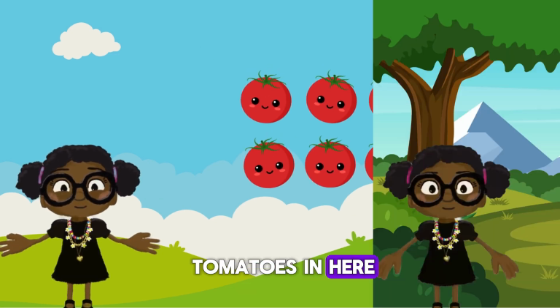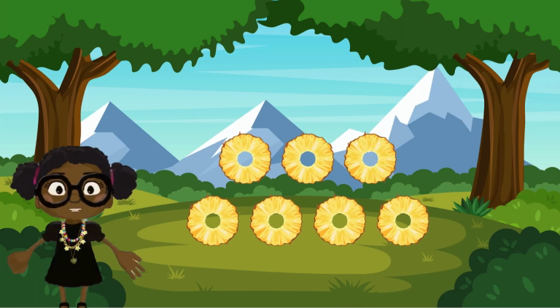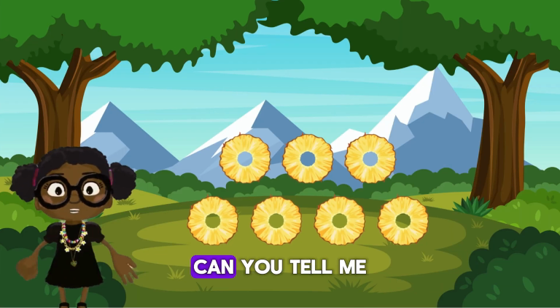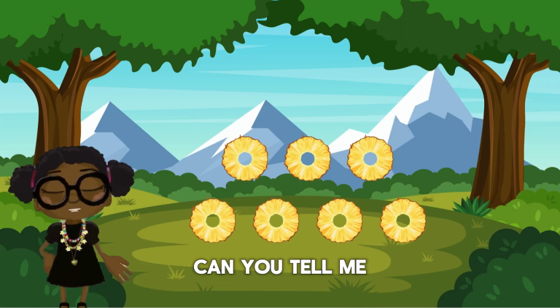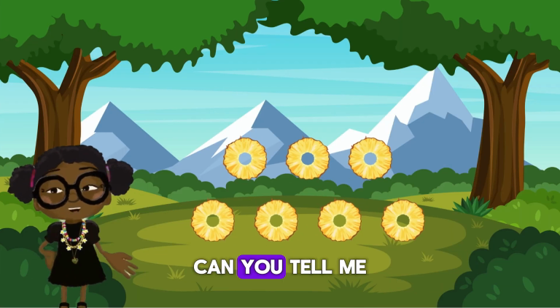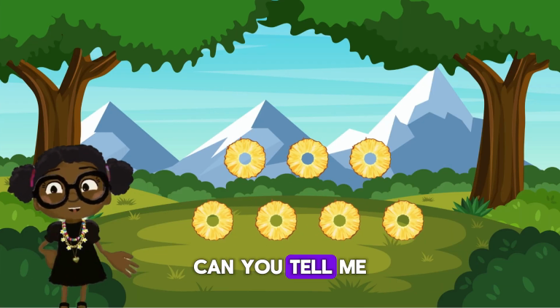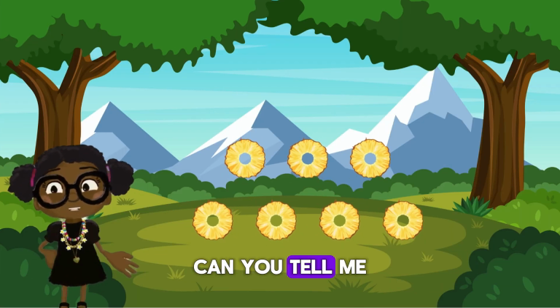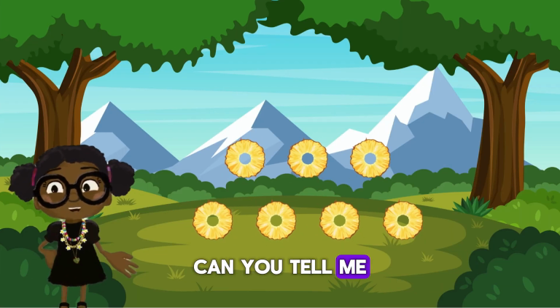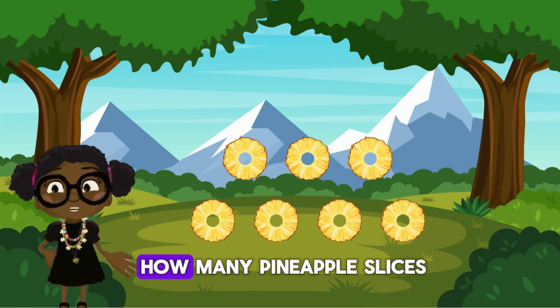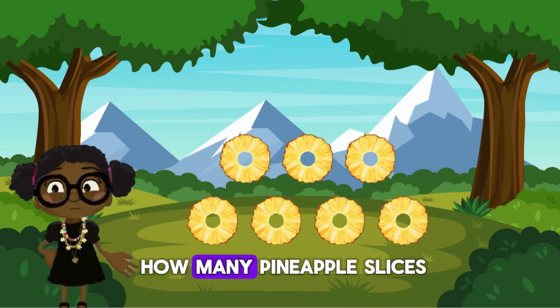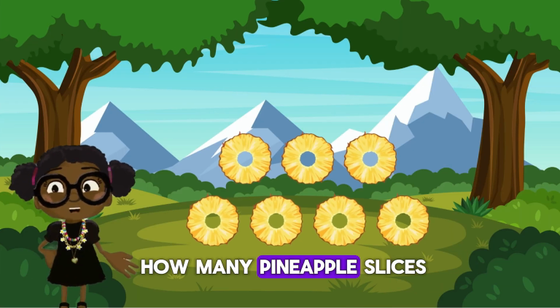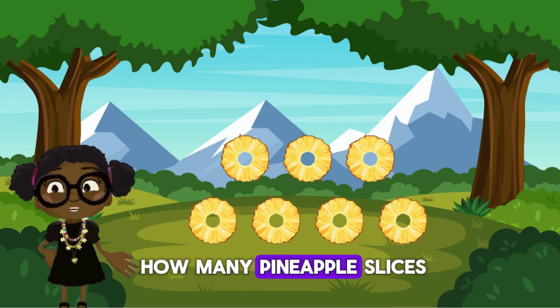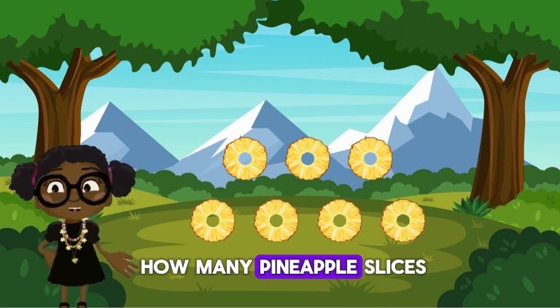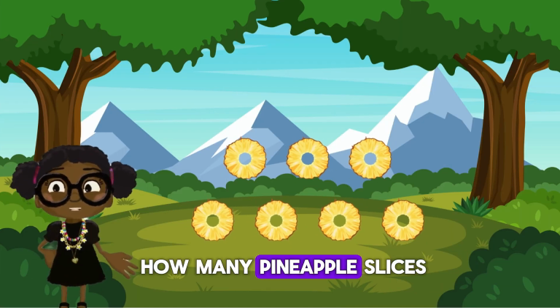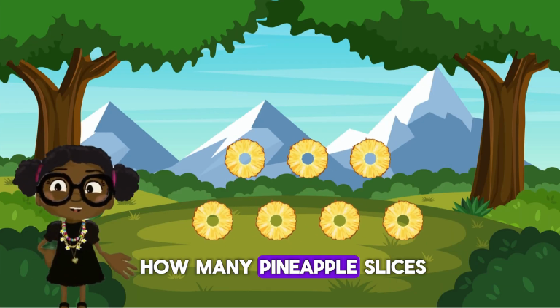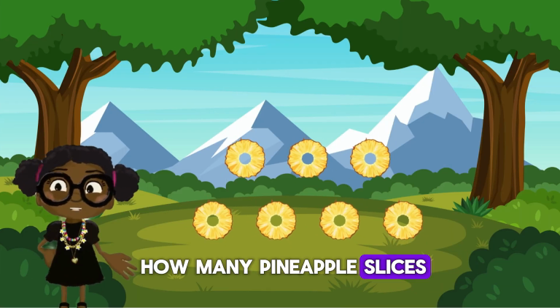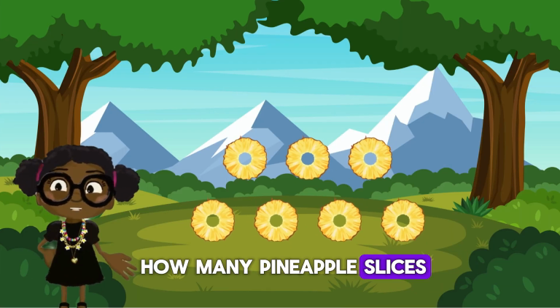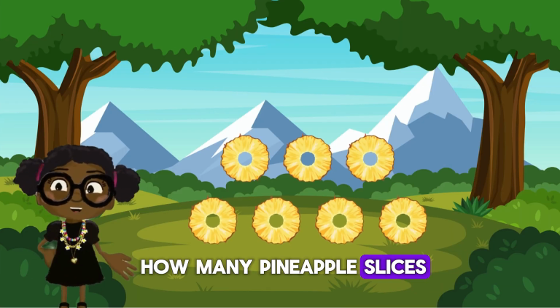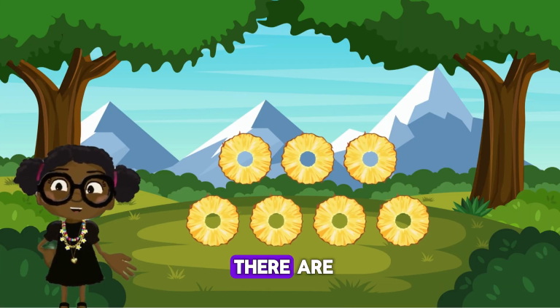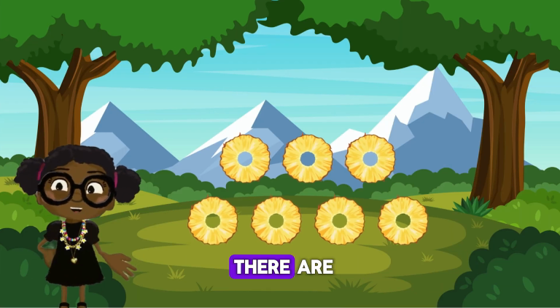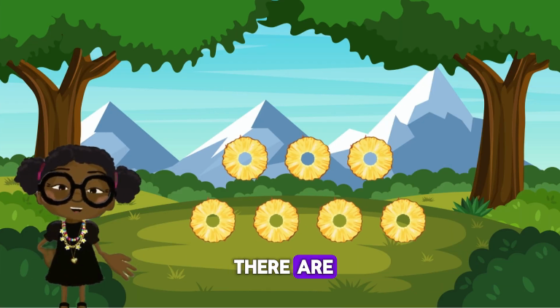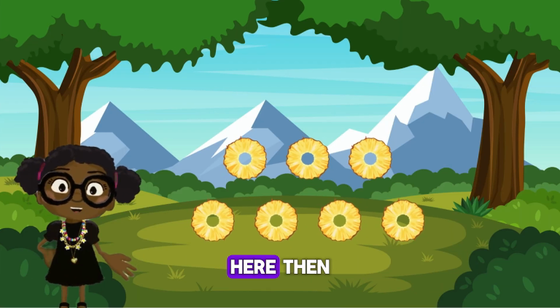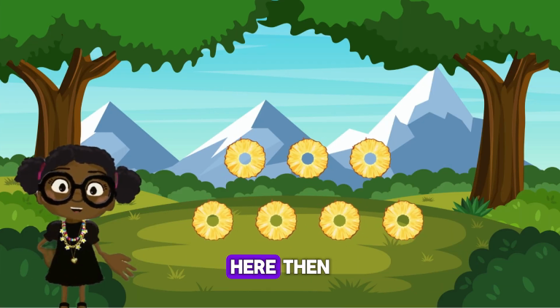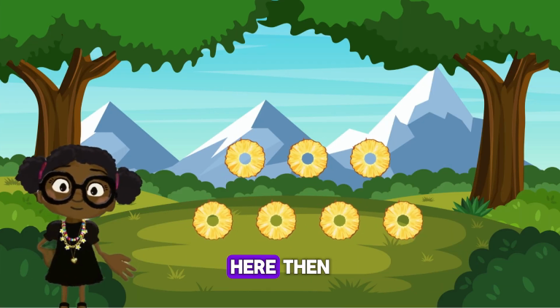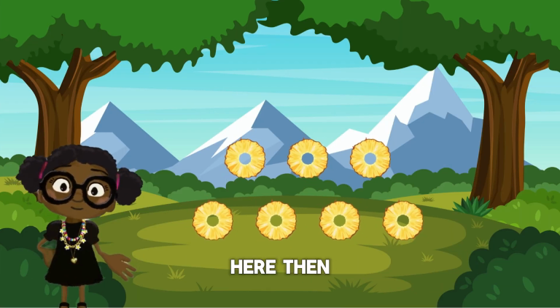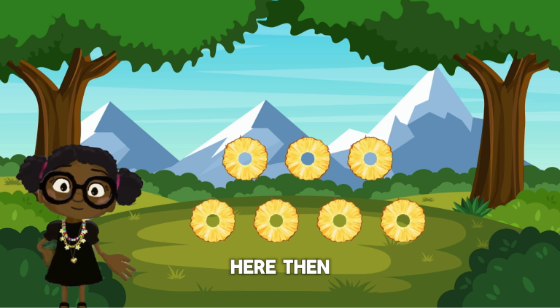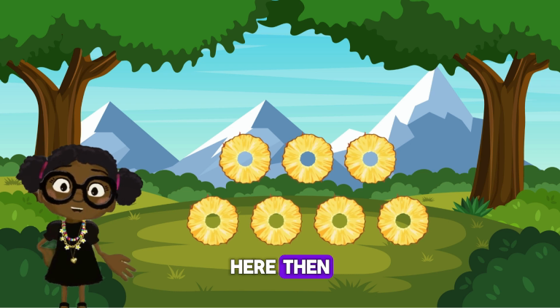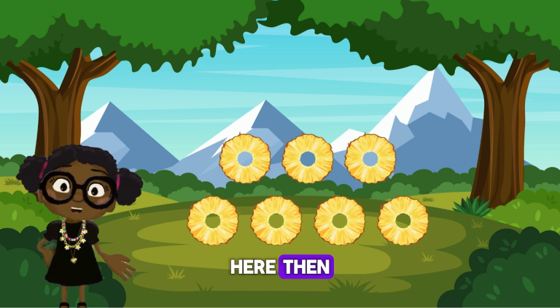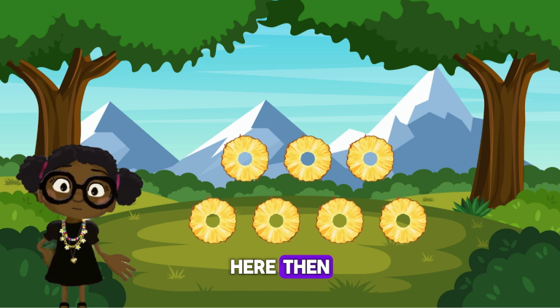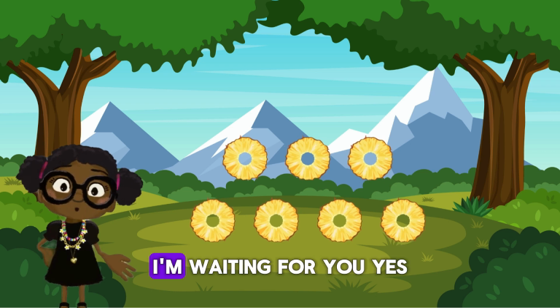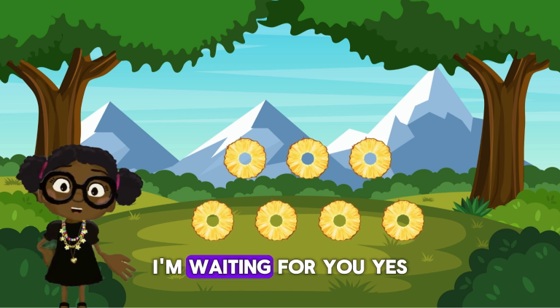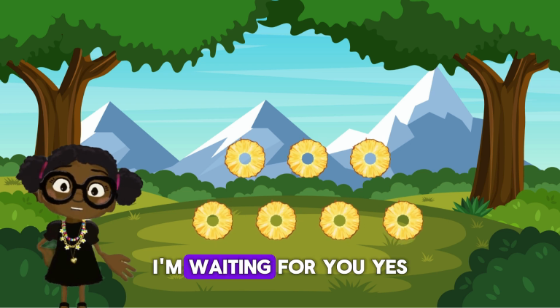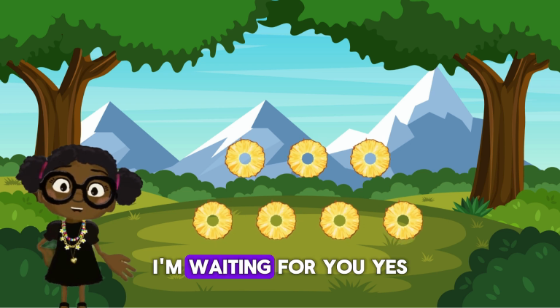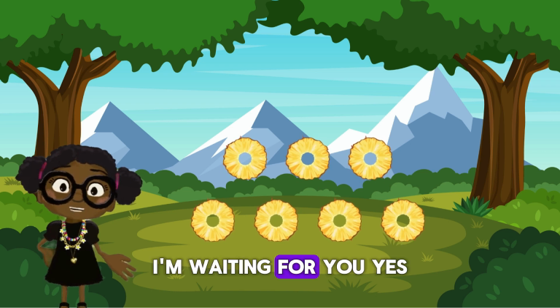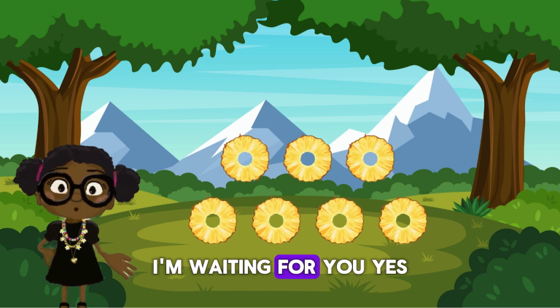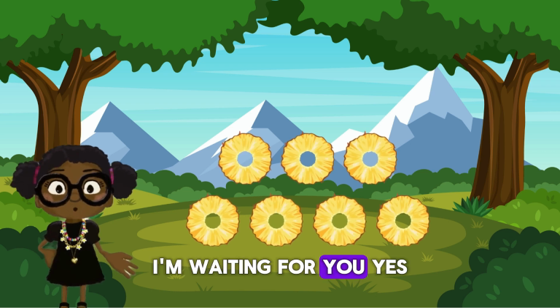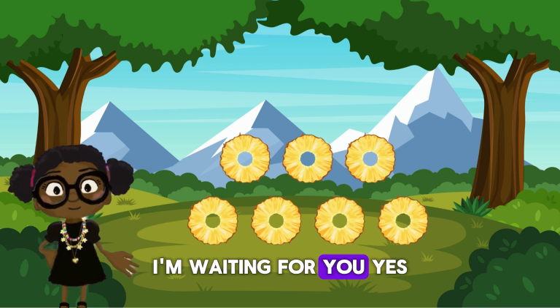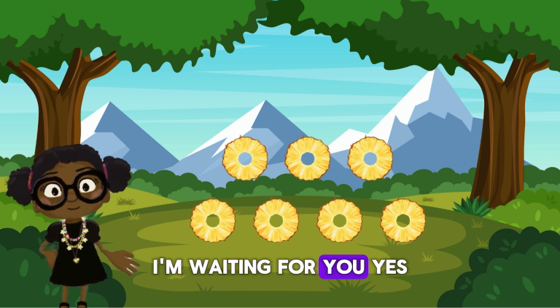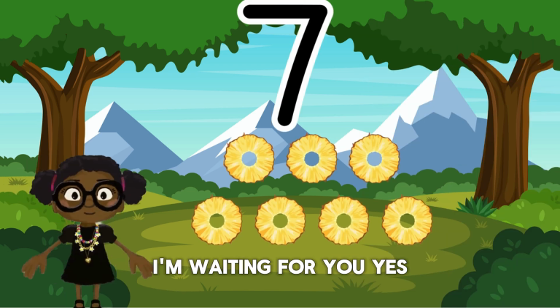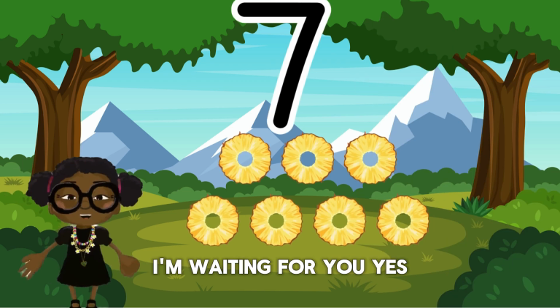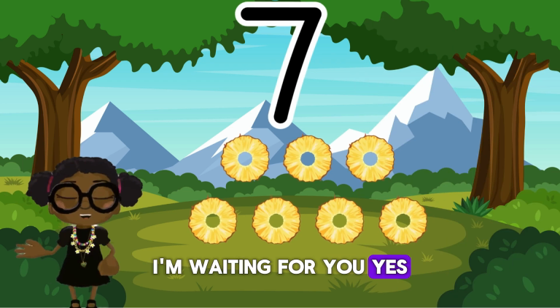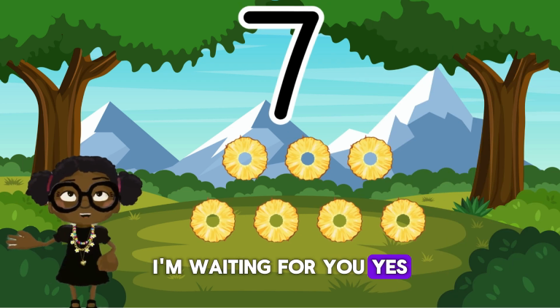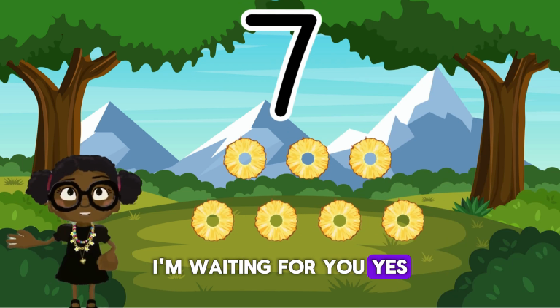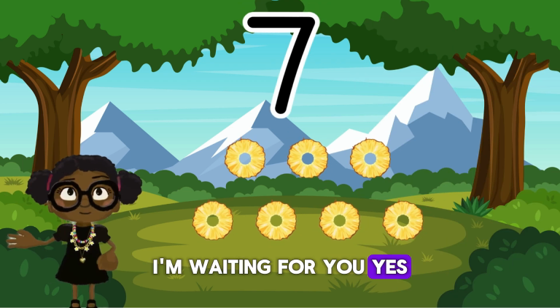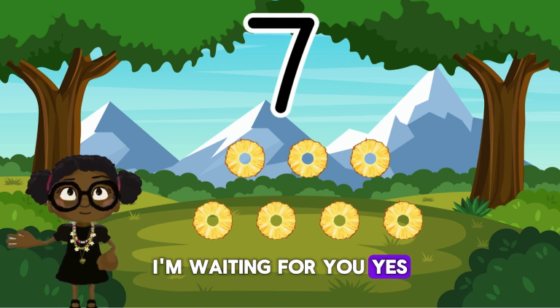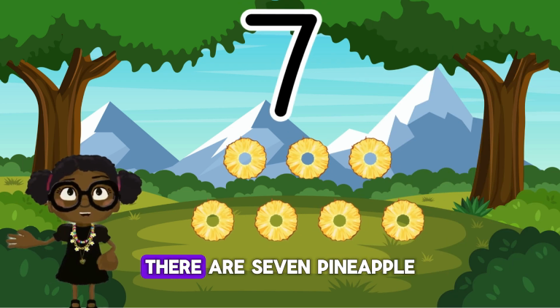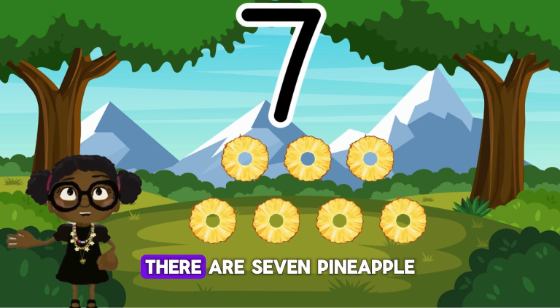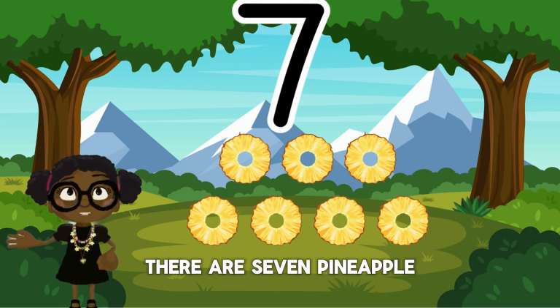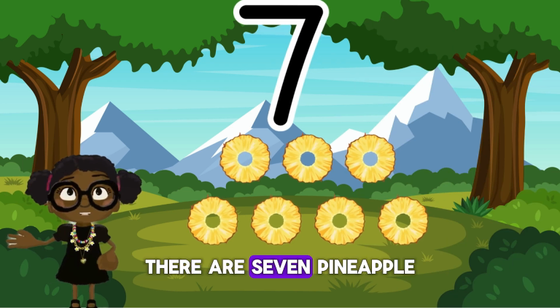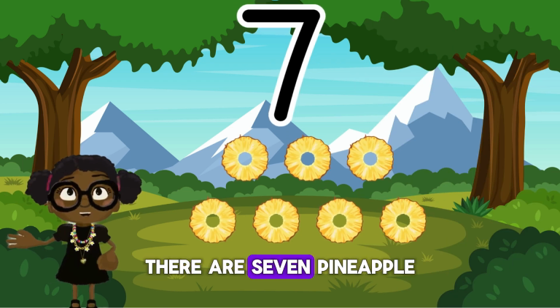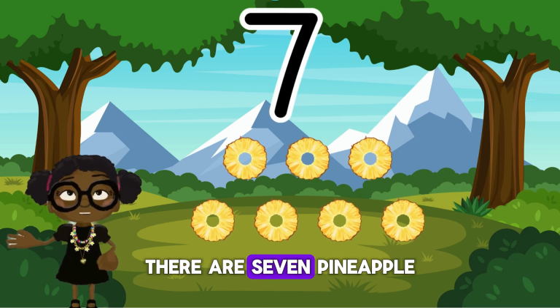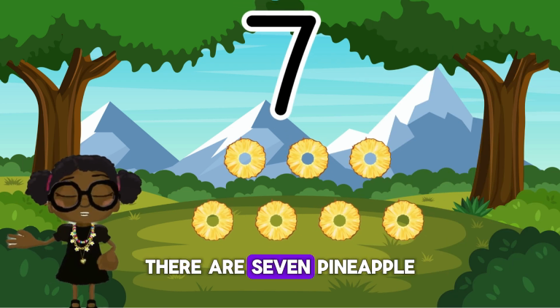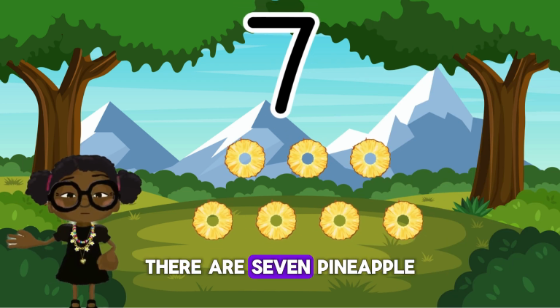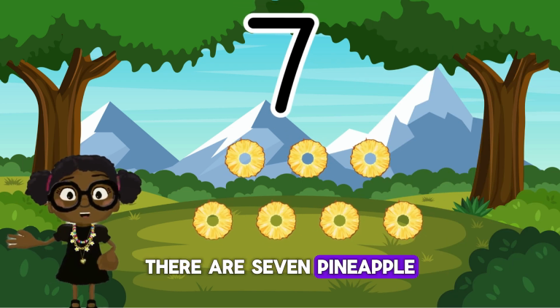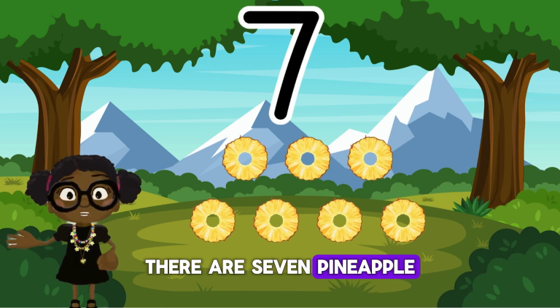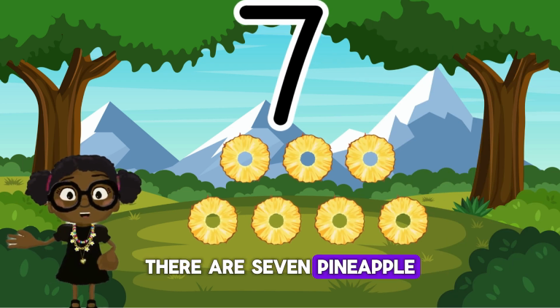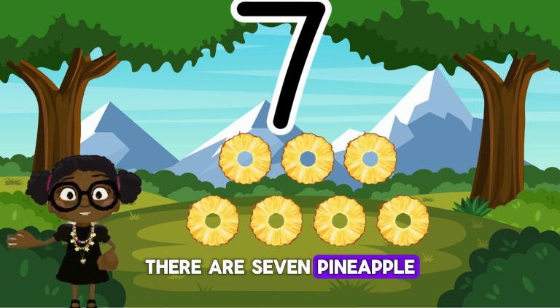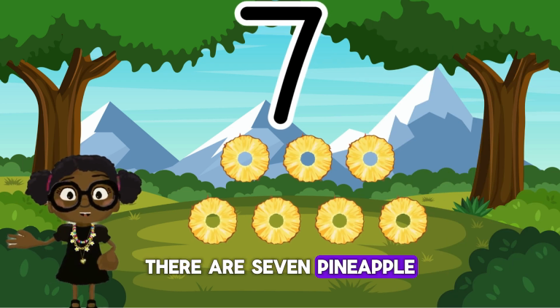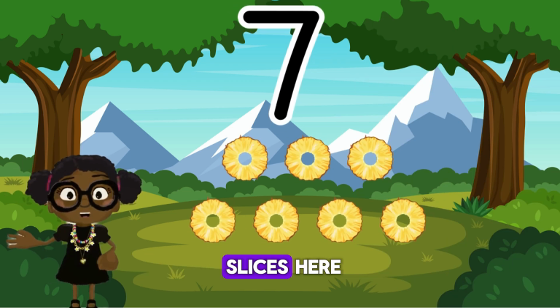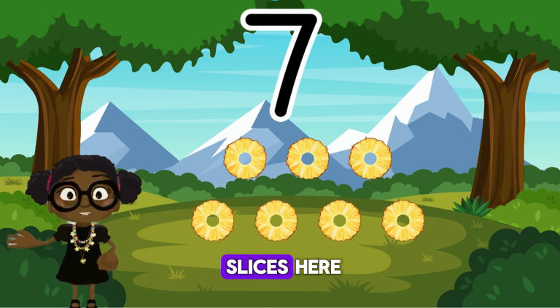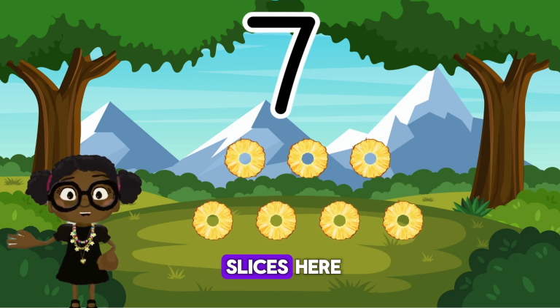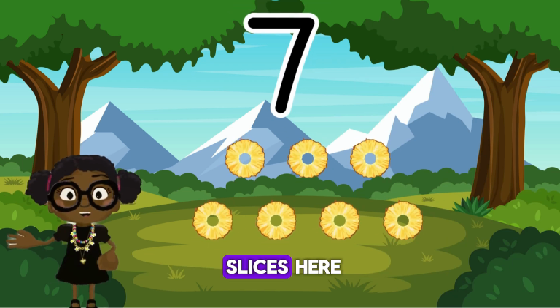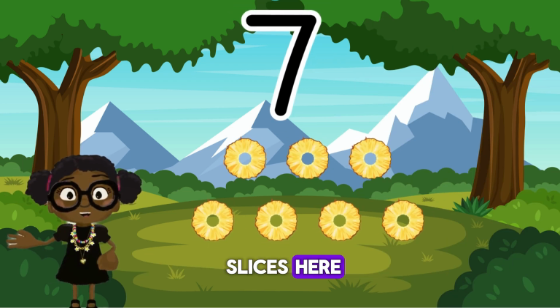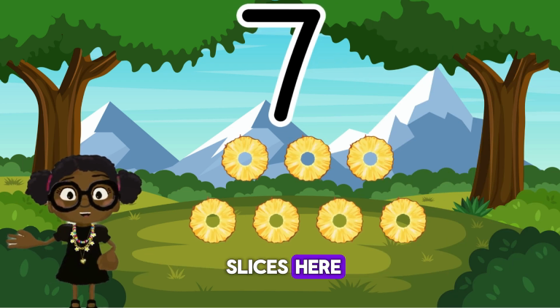Can you tell me how many pineapple slices there are here? I'm waiting for you. Yes, there are seven pineapple slices here.